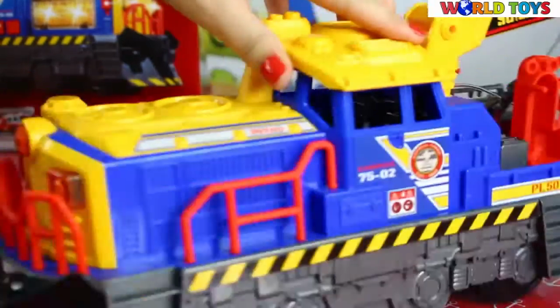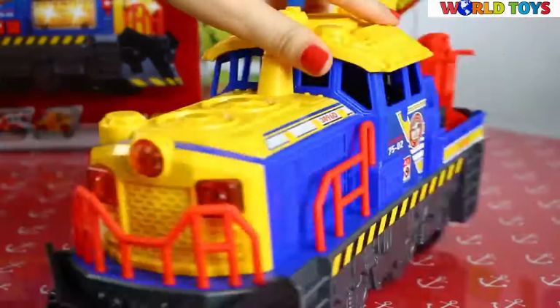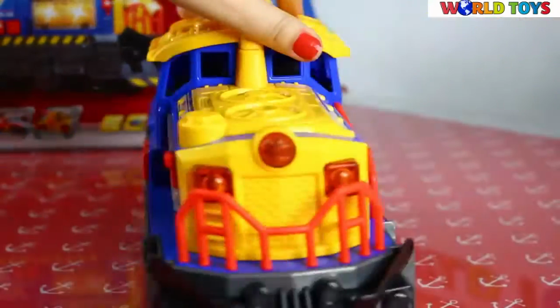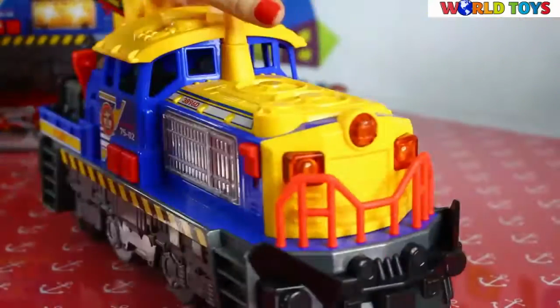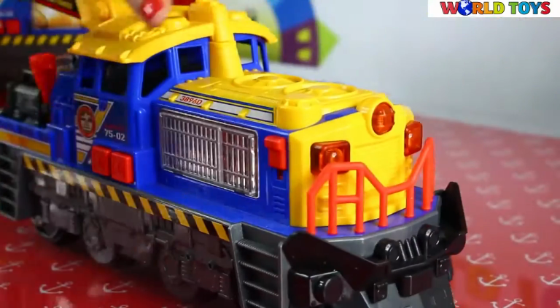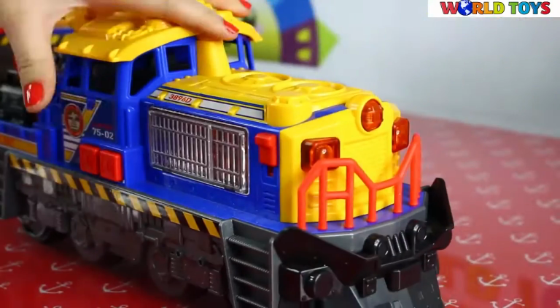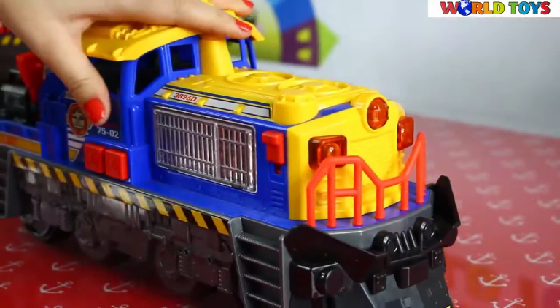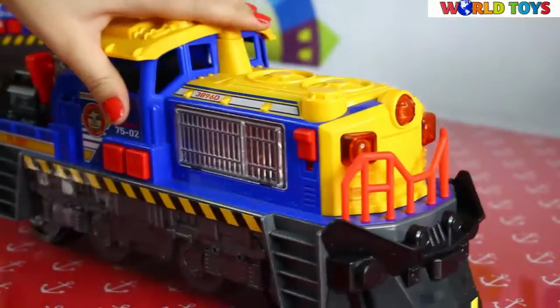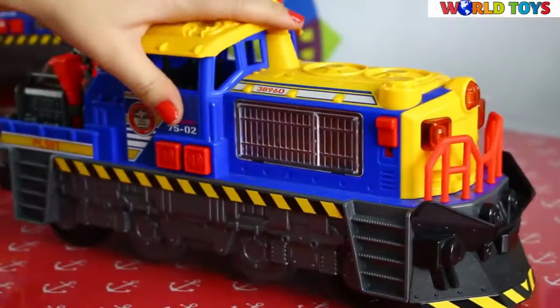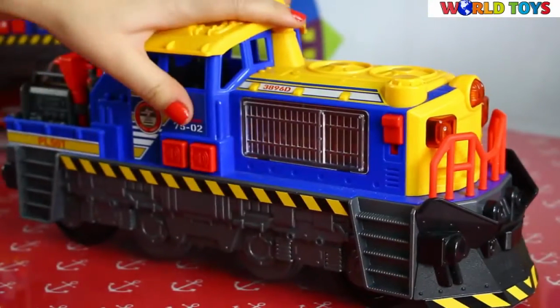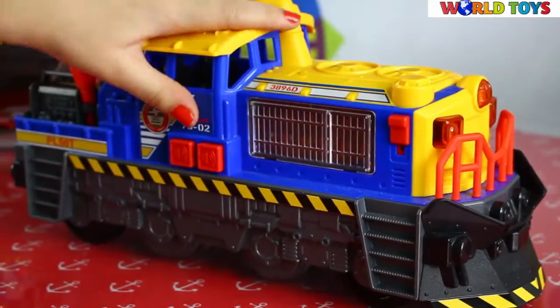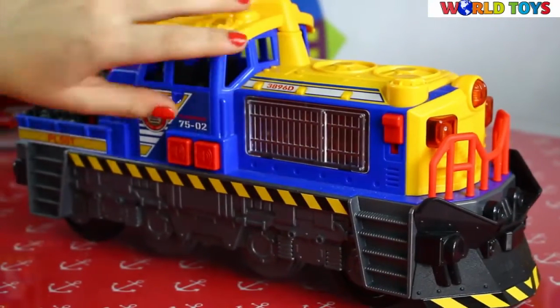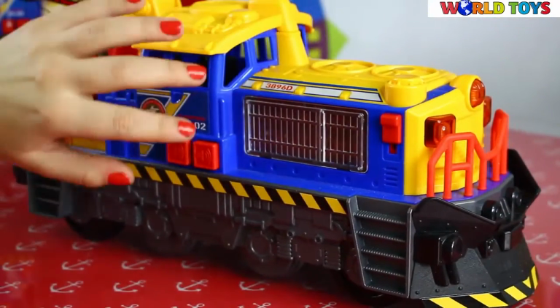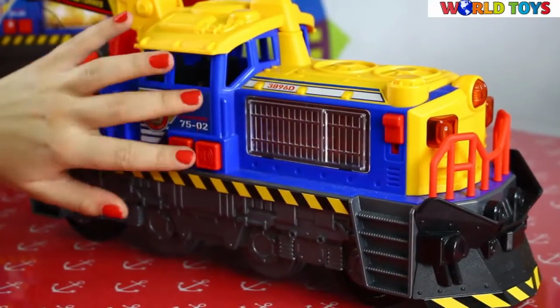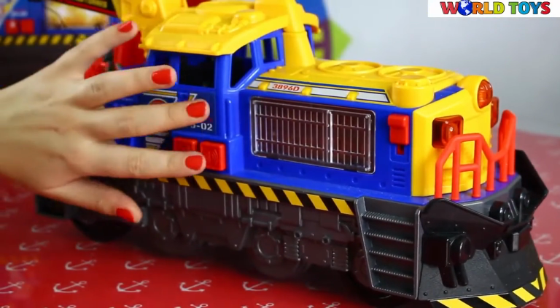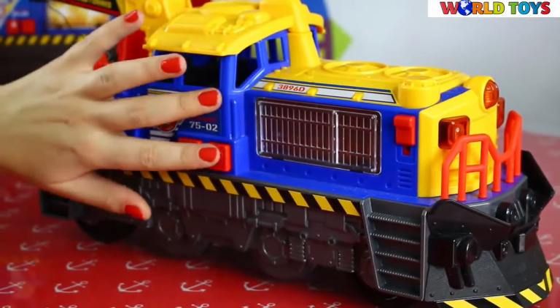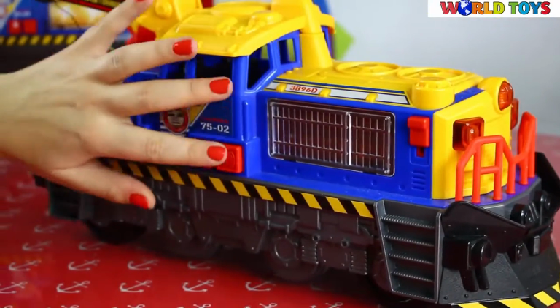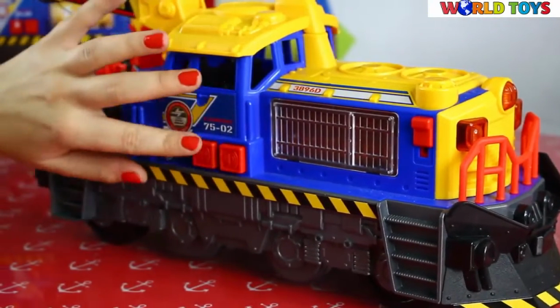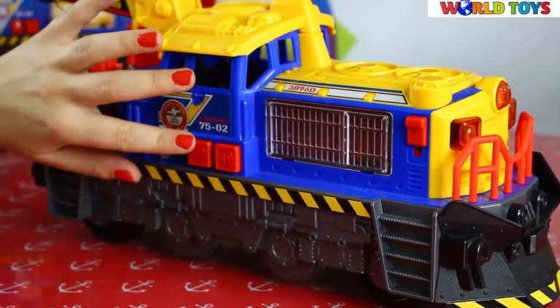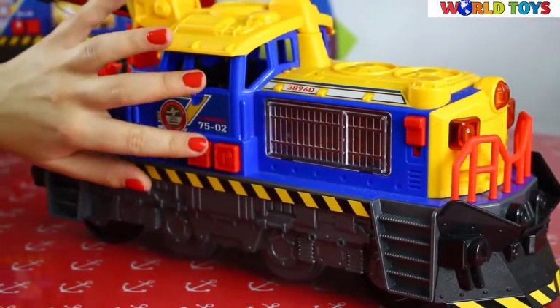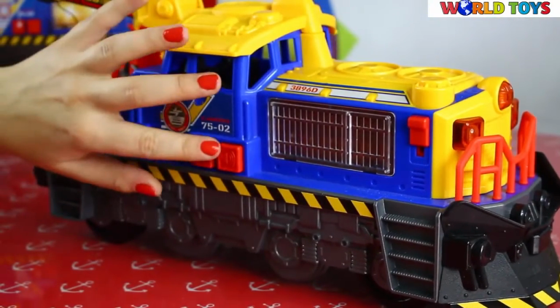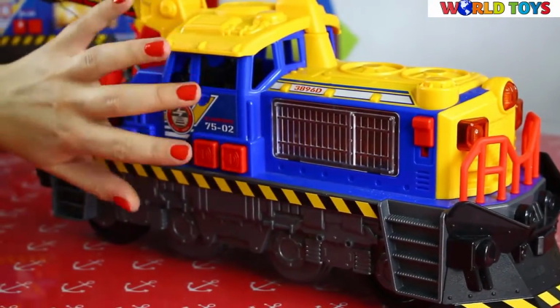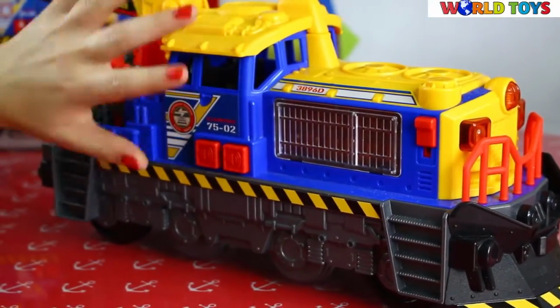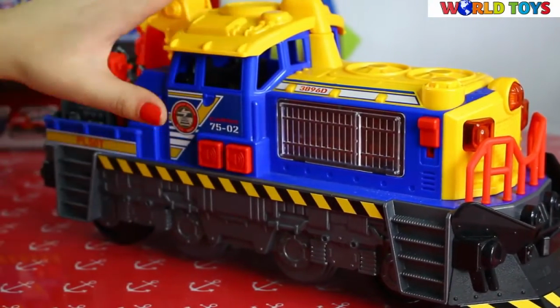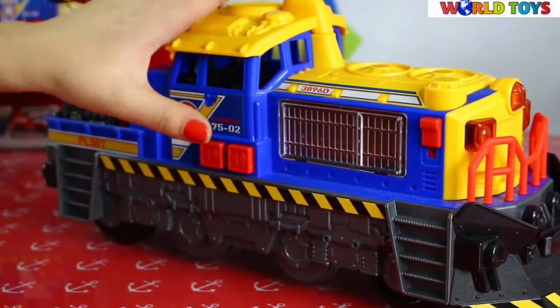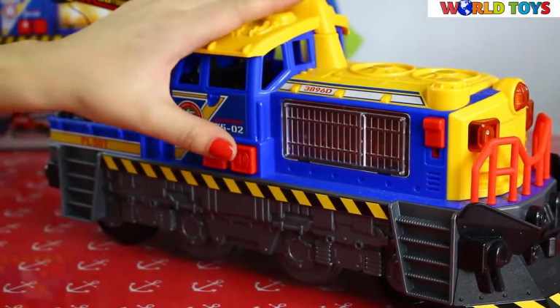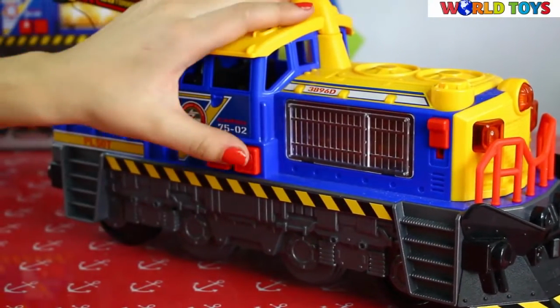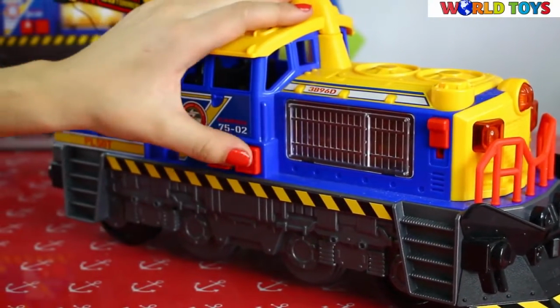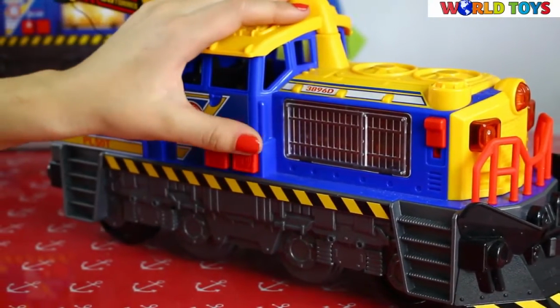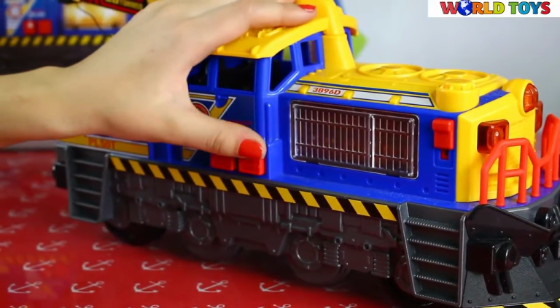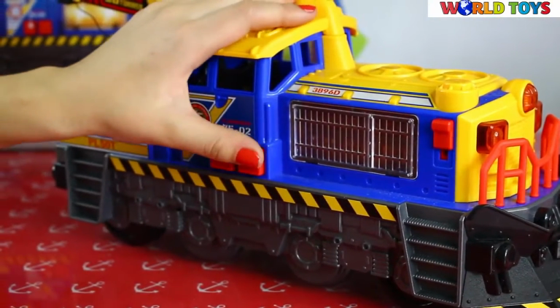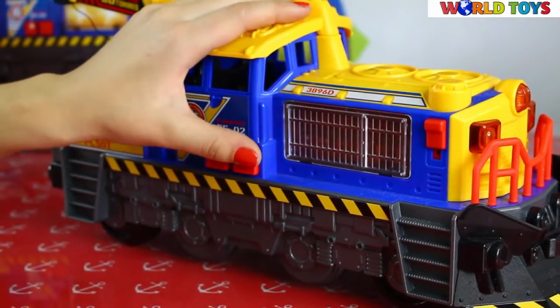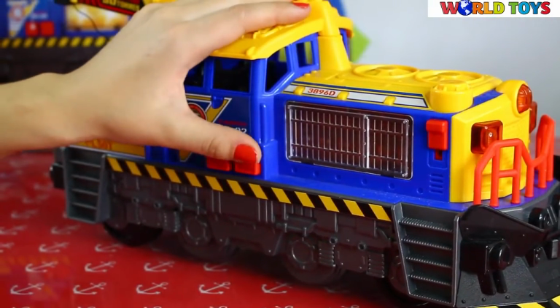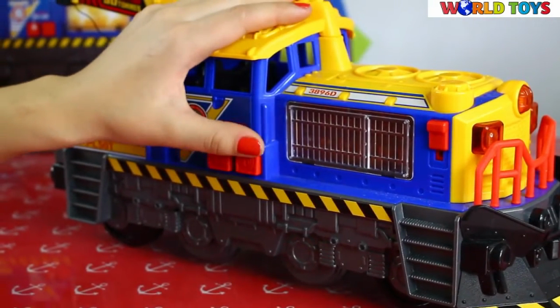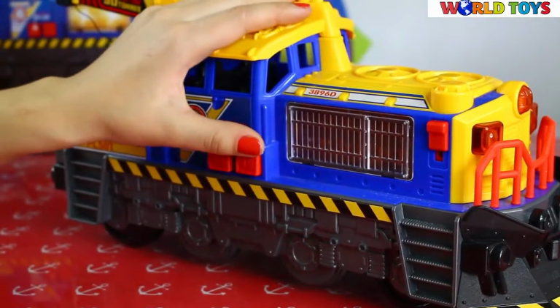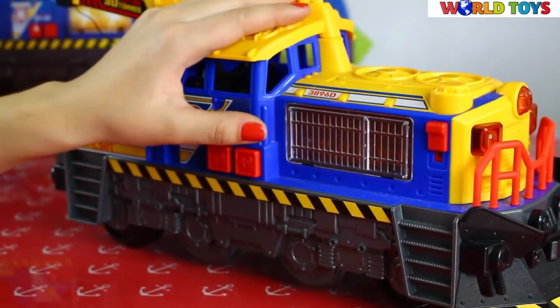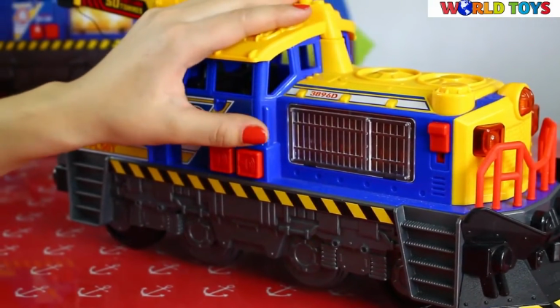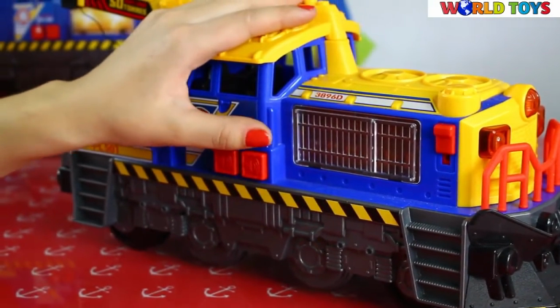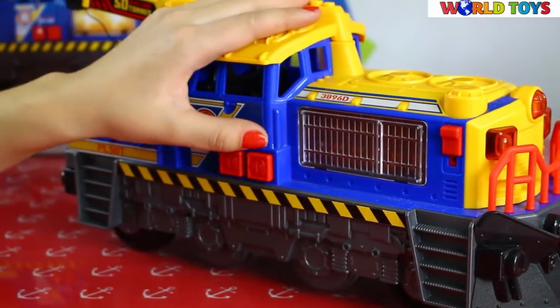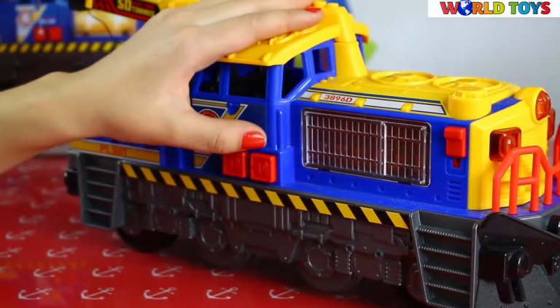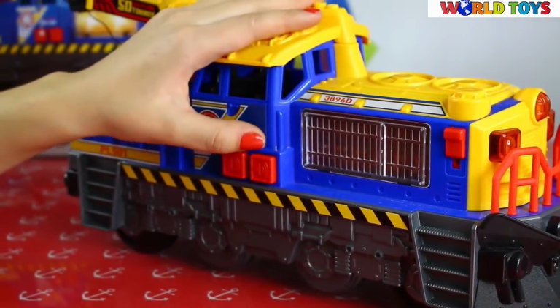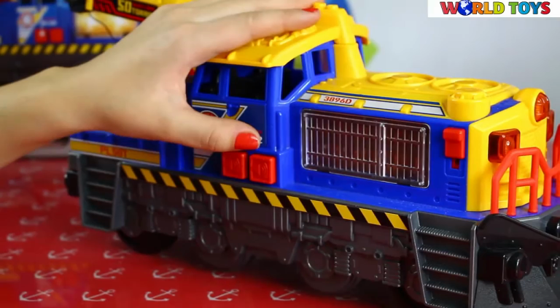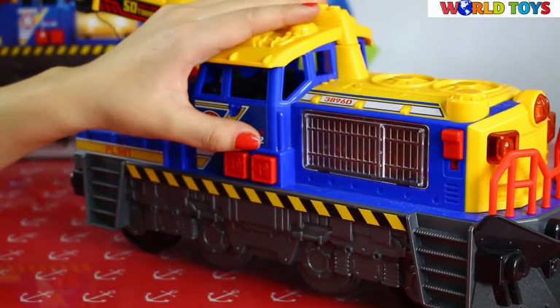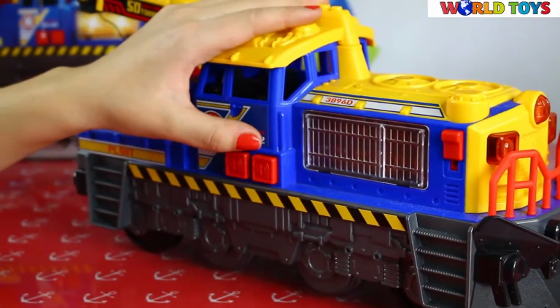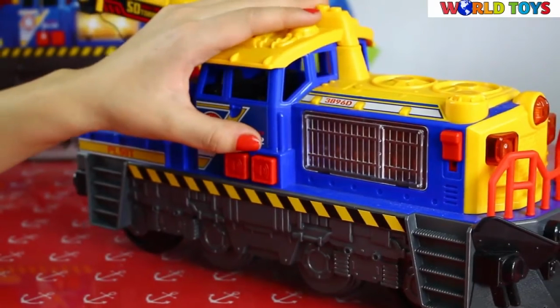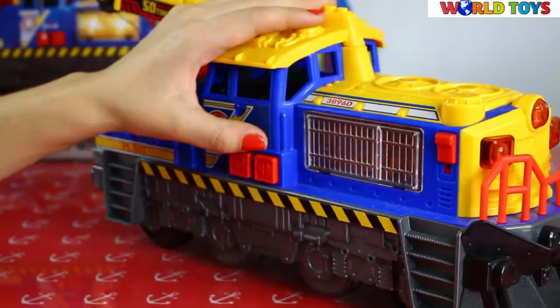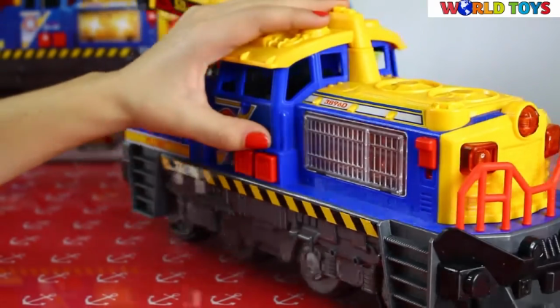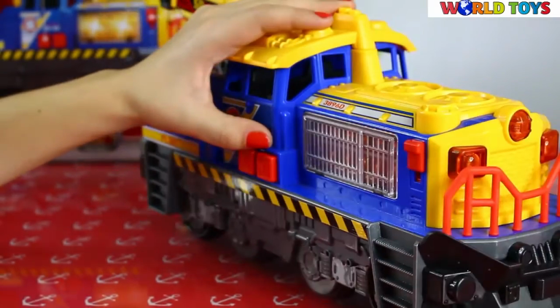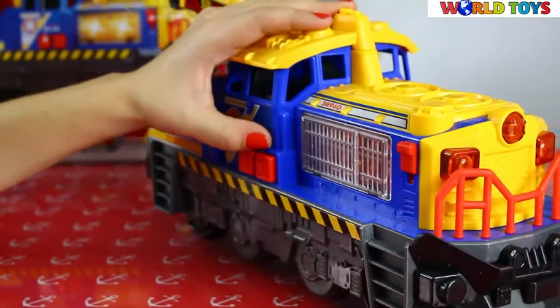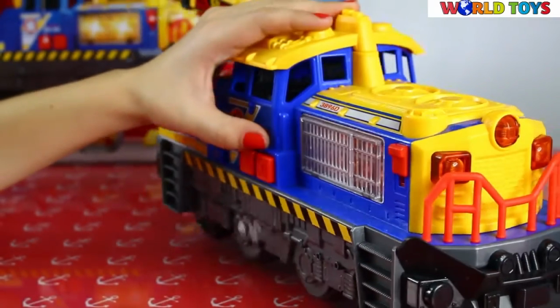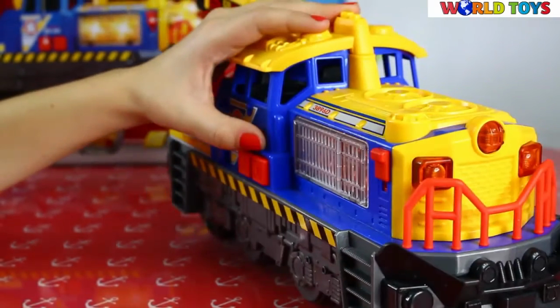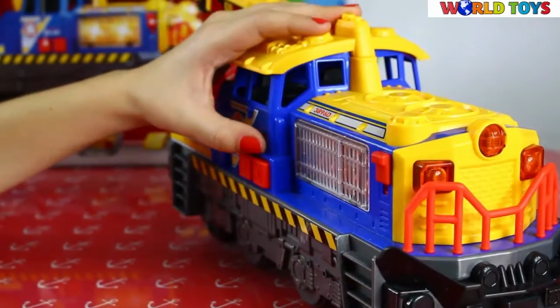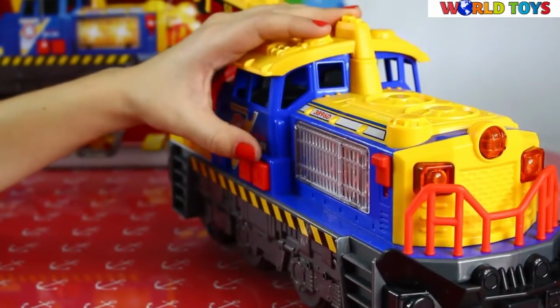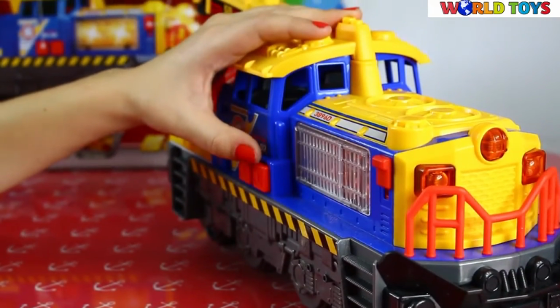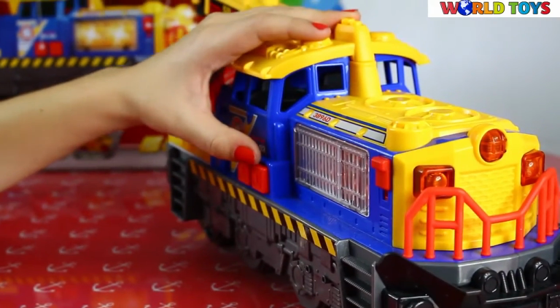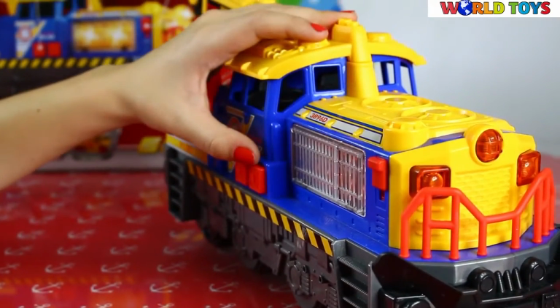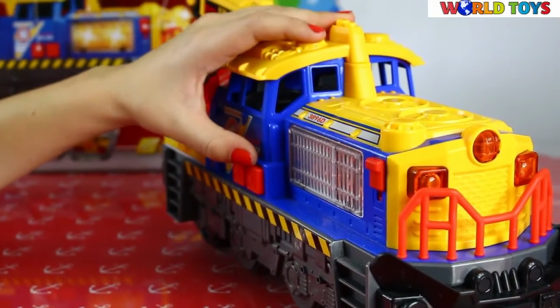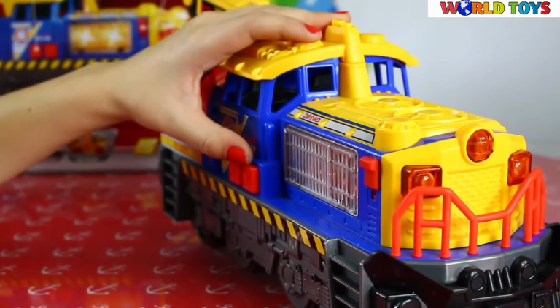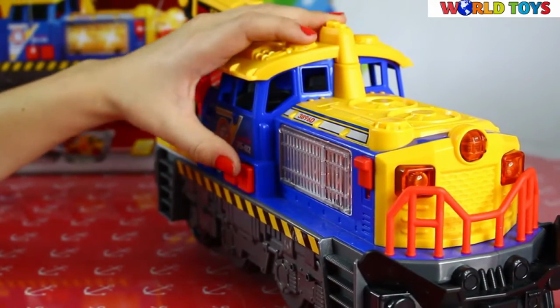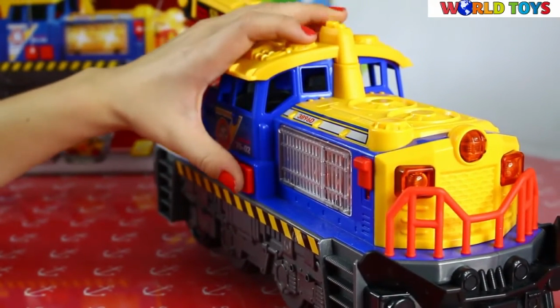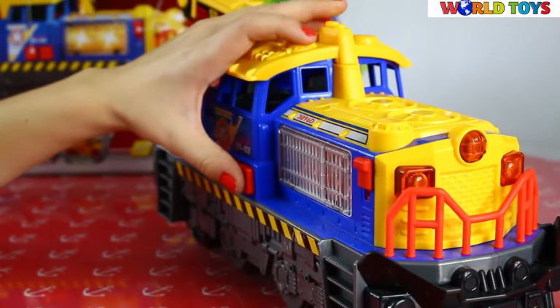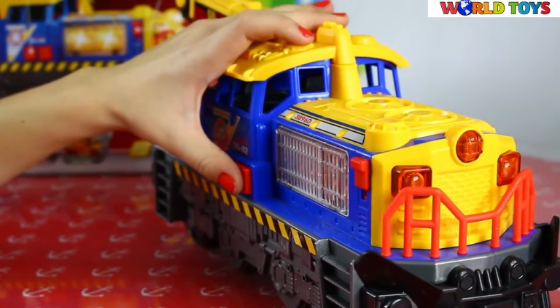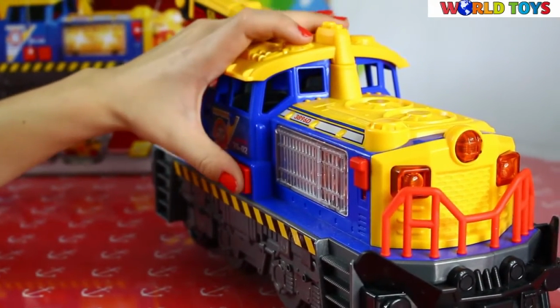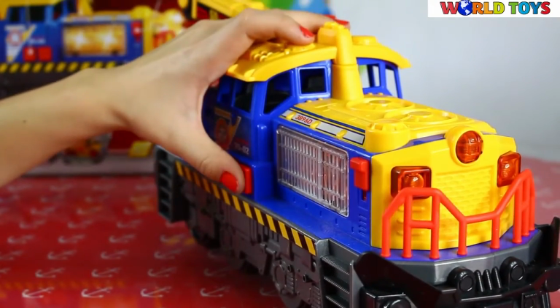The next functions are here. If we press this button, you will see some lights and hear some sounds.